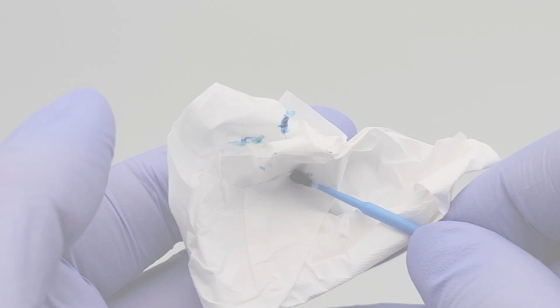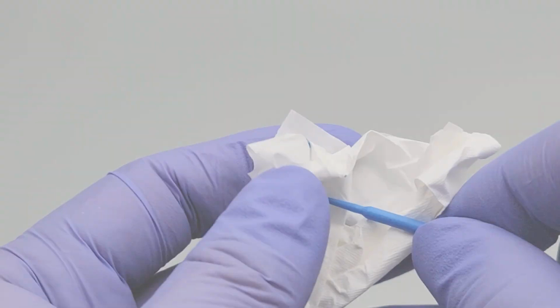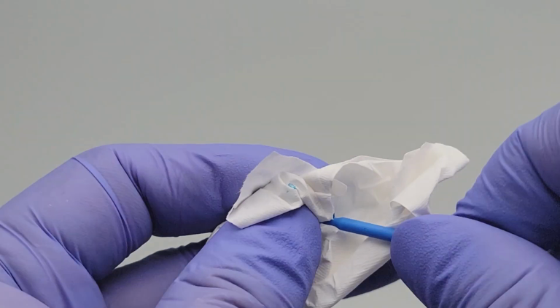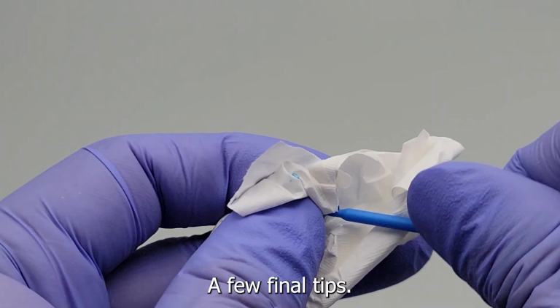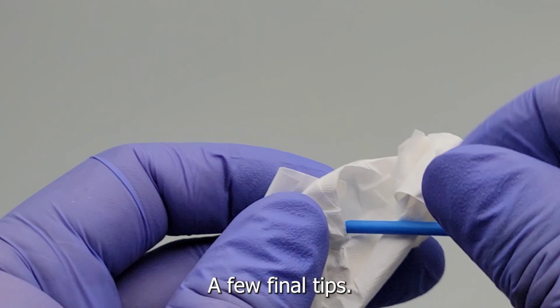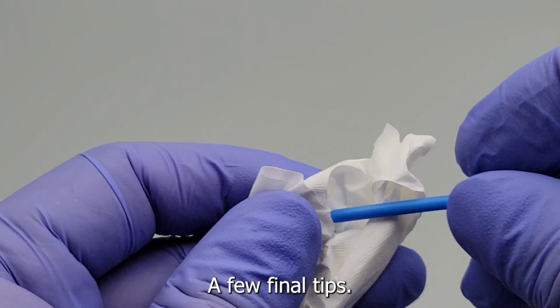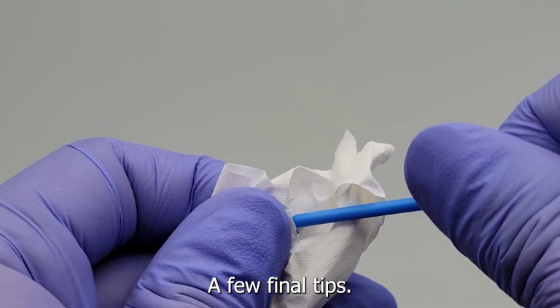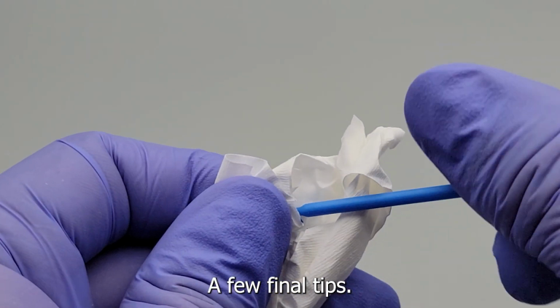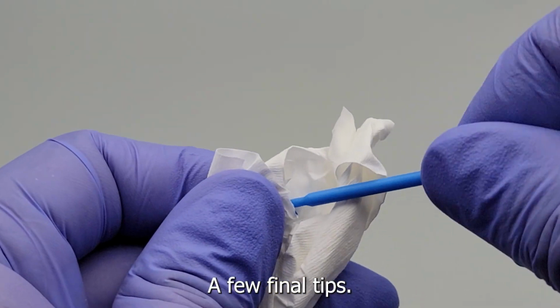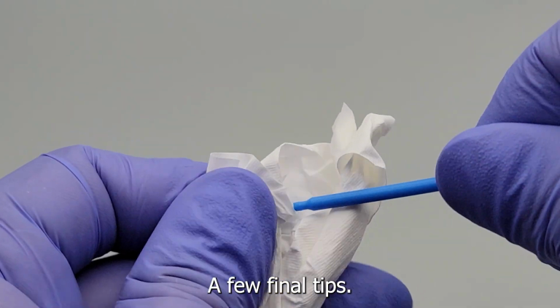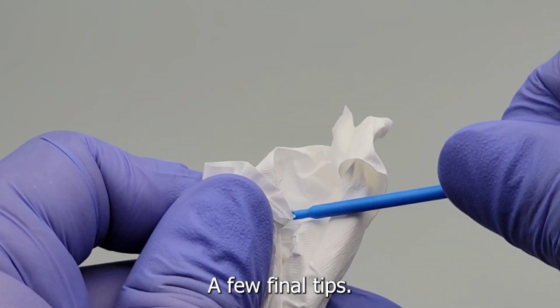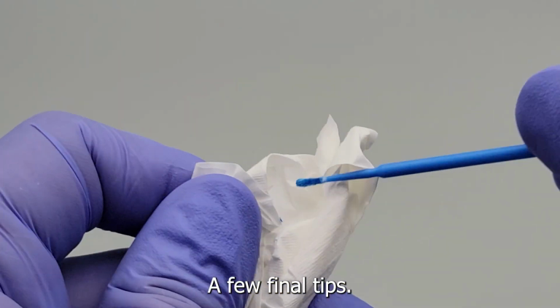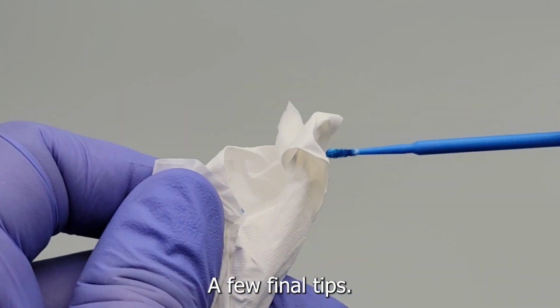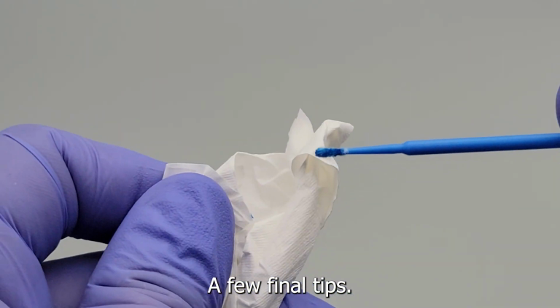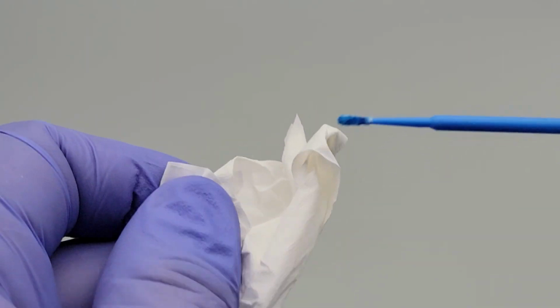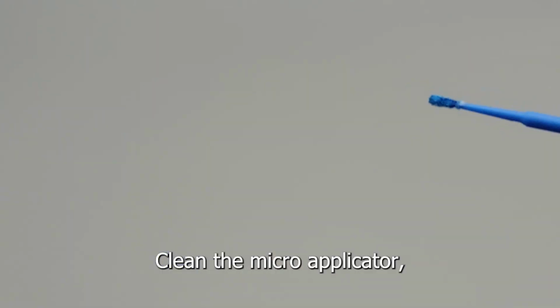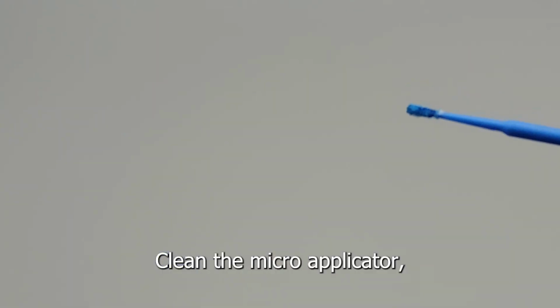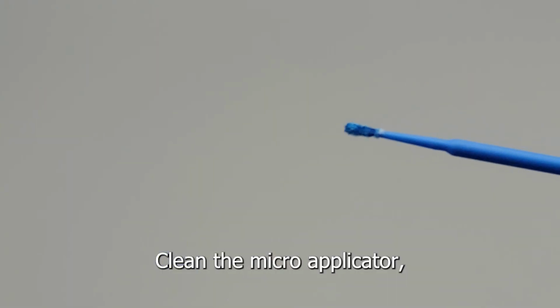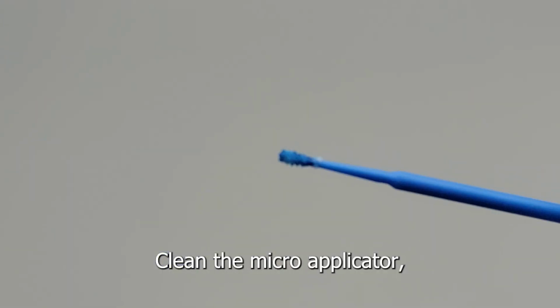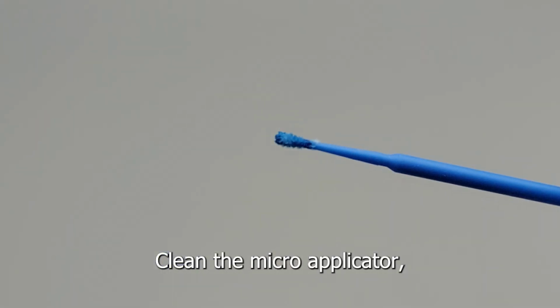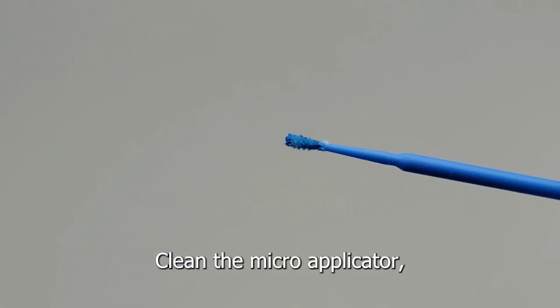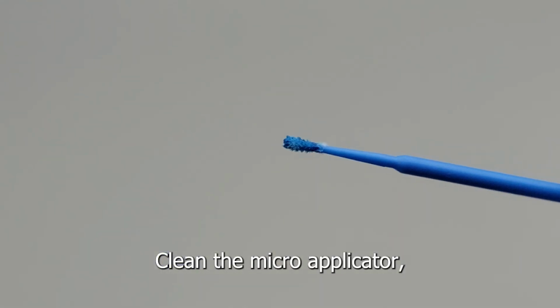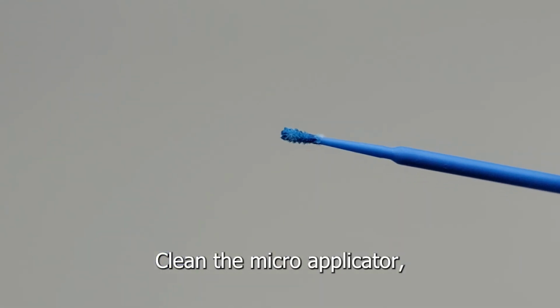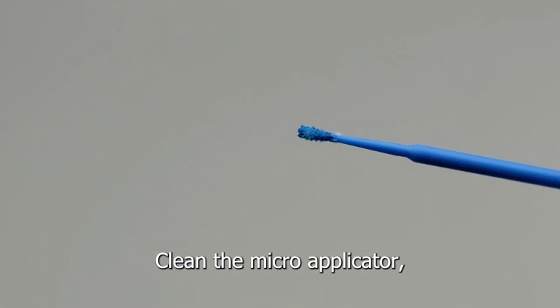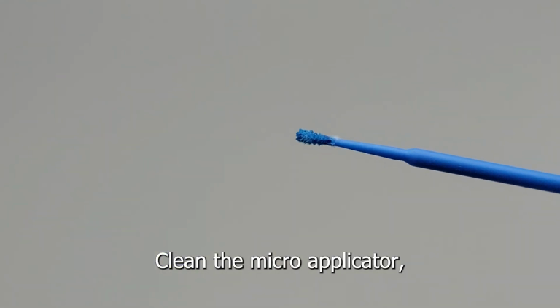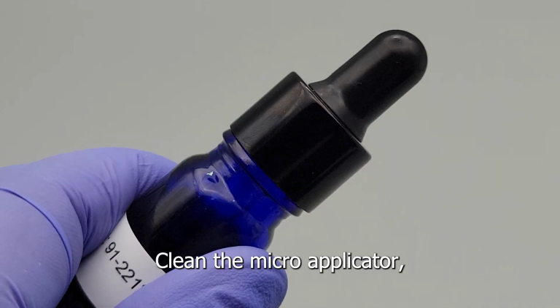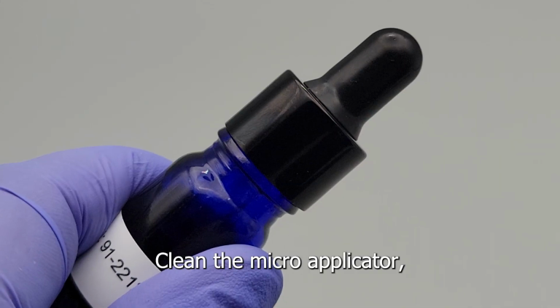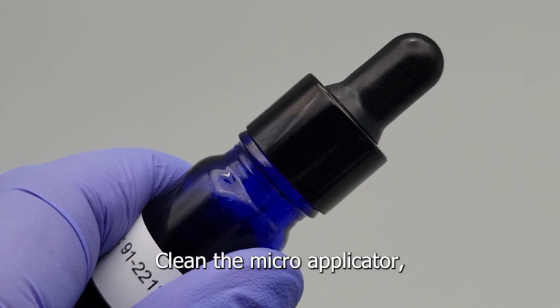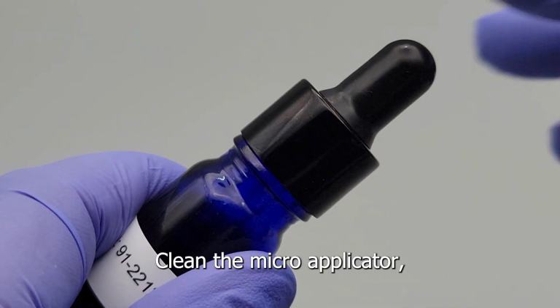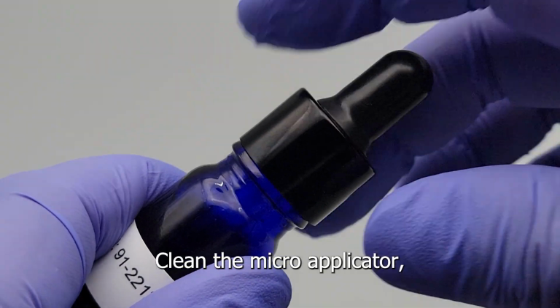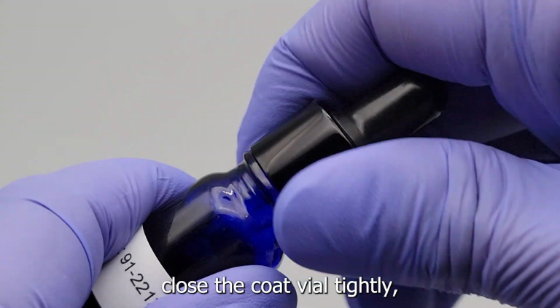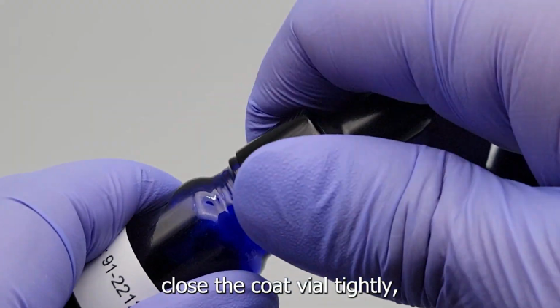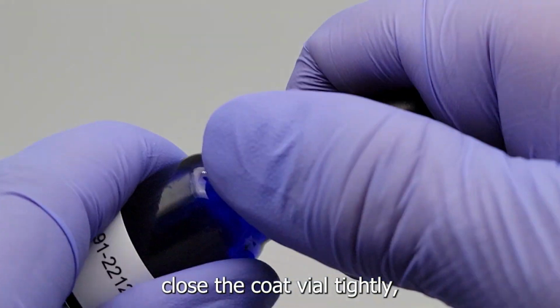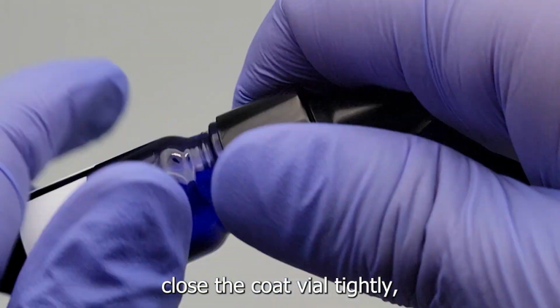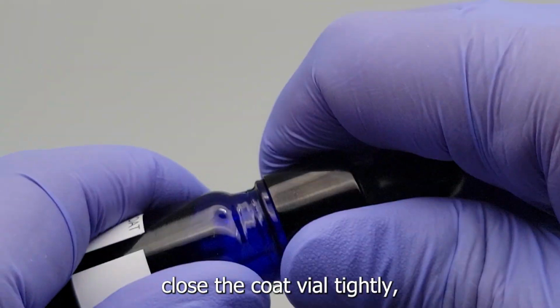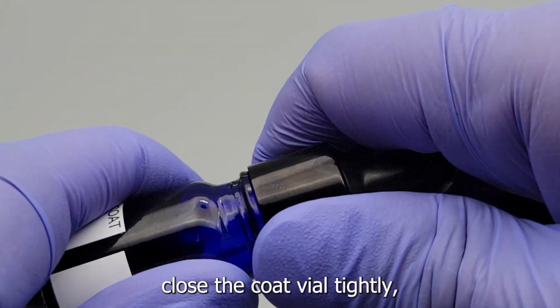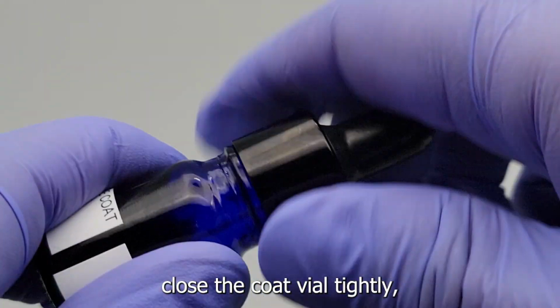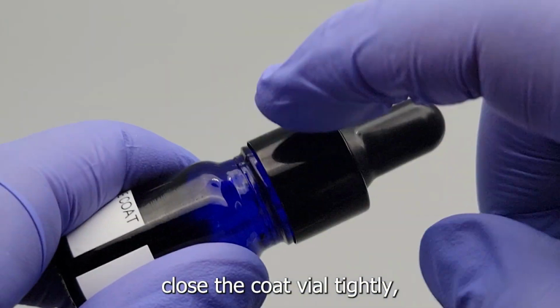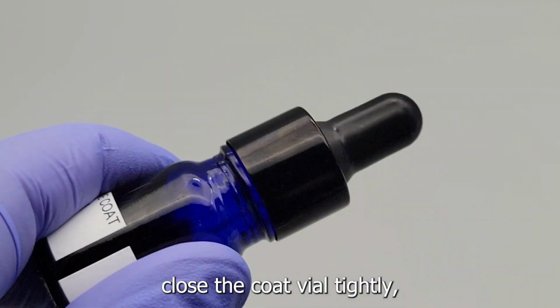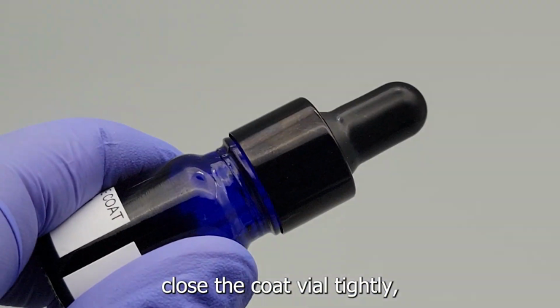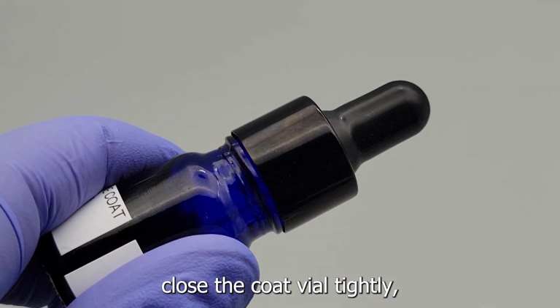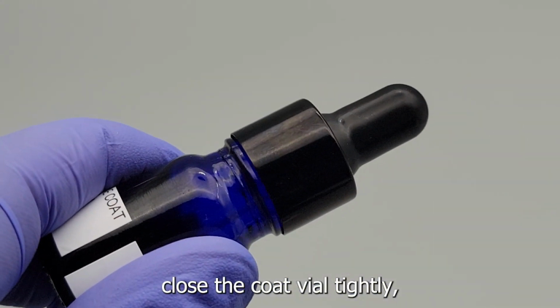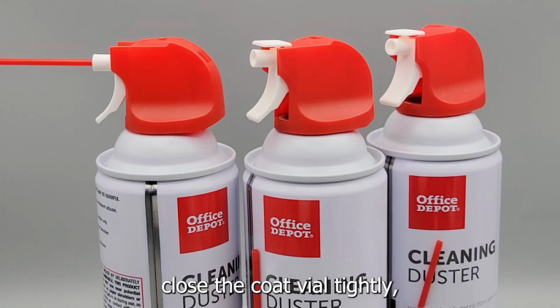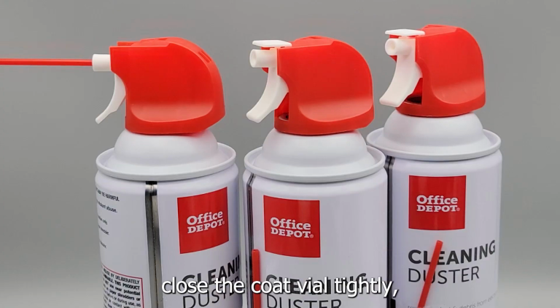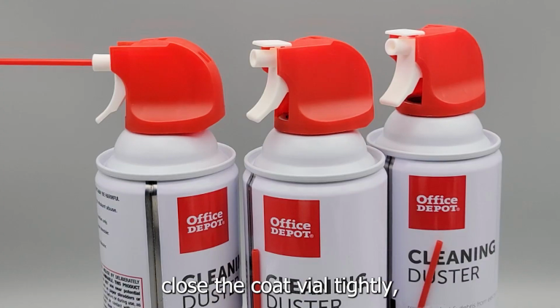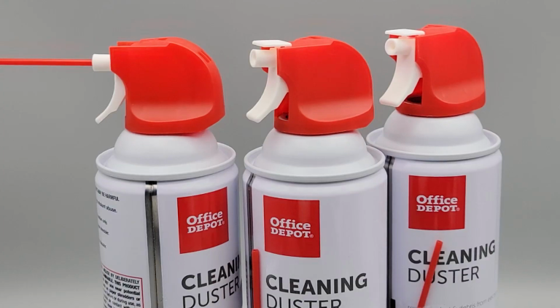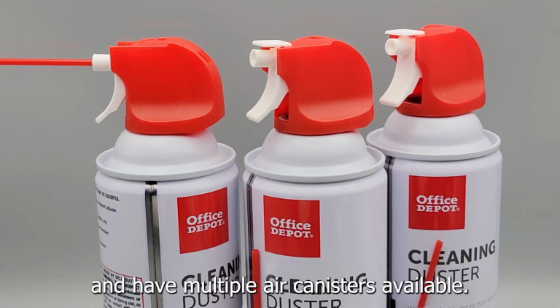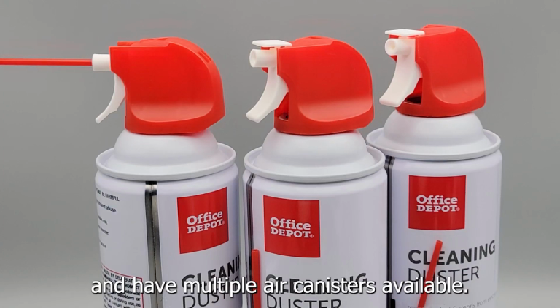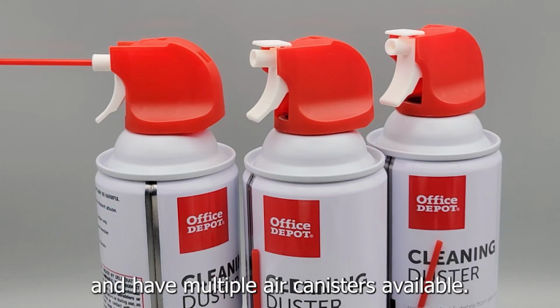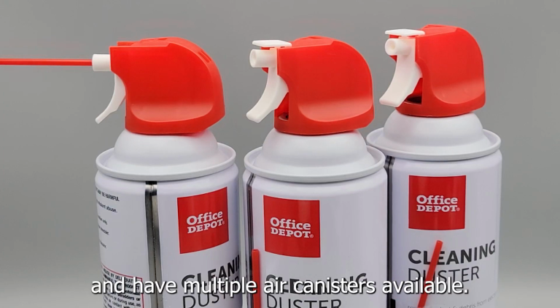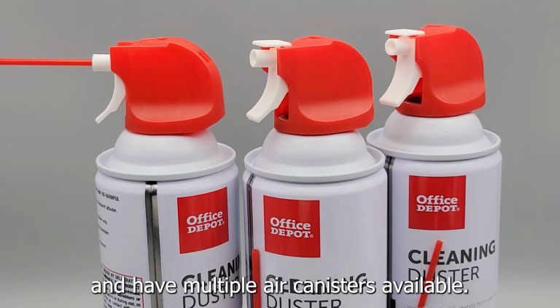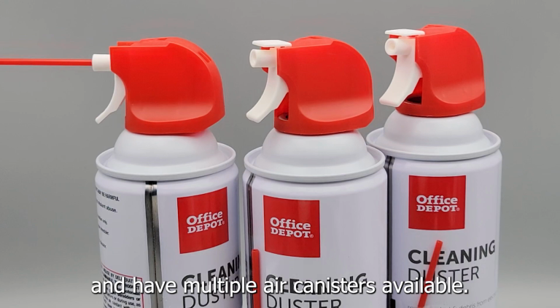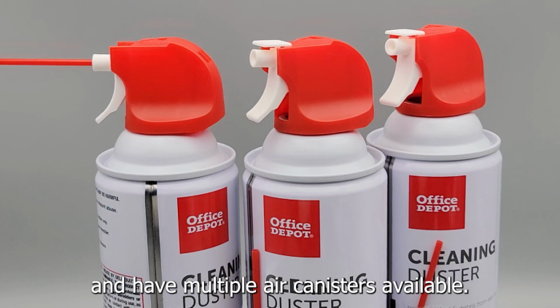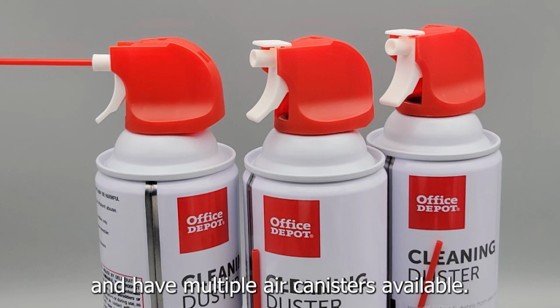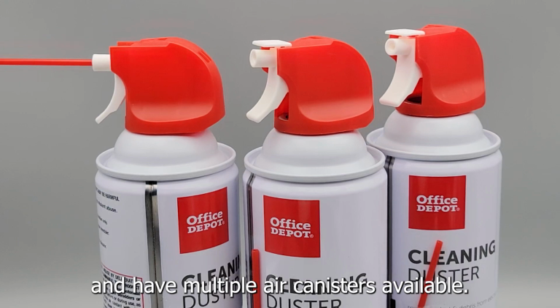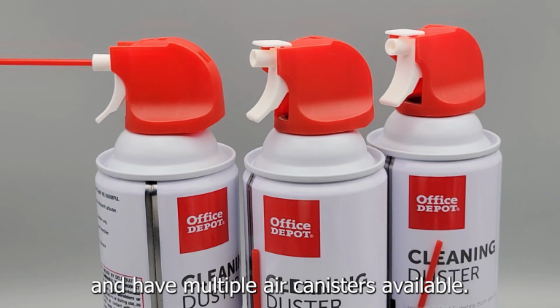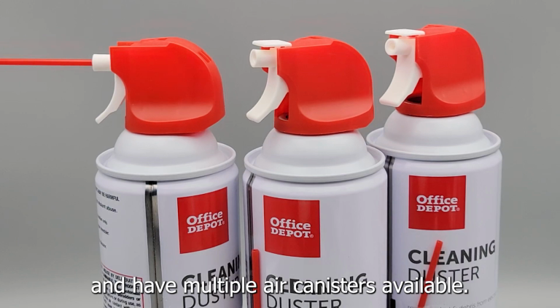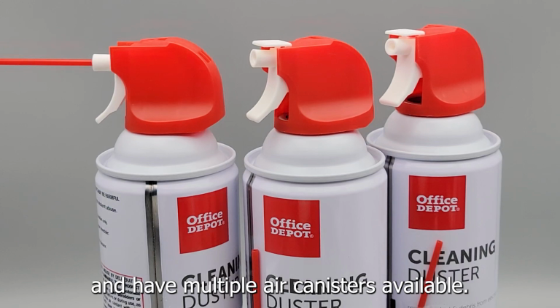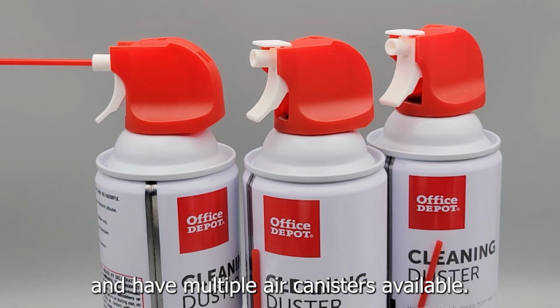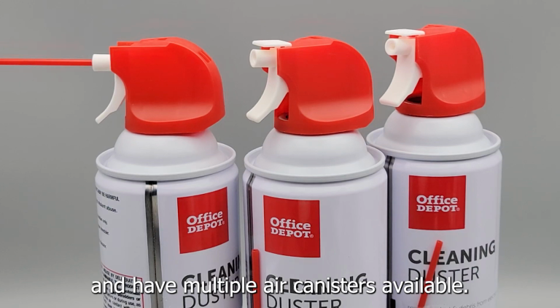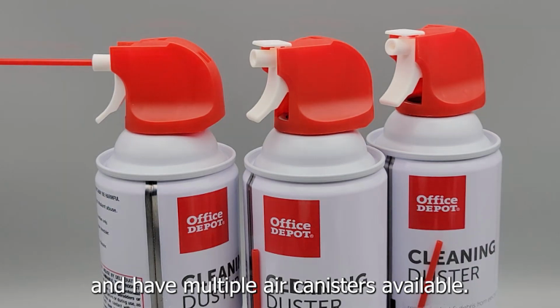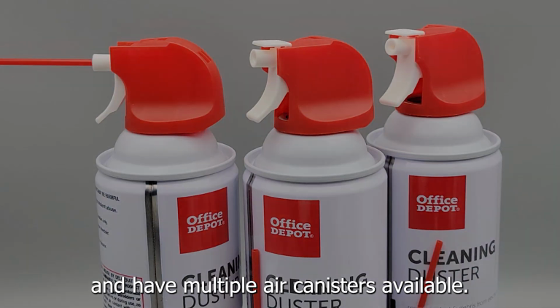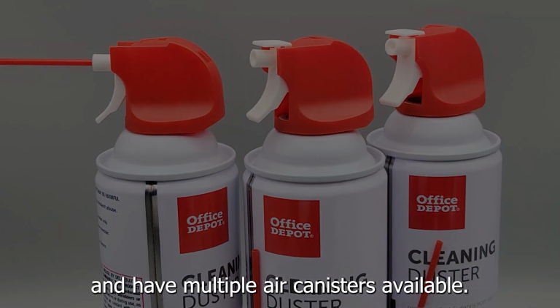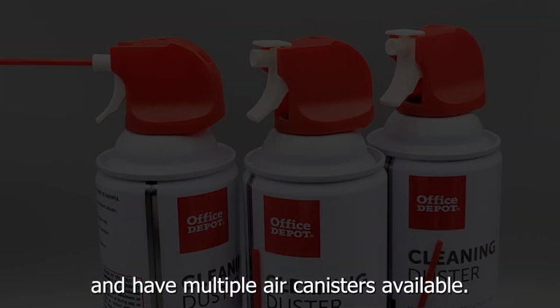A few final tips: clean the micro applicator, close the coat vial tightly, and have multiple air canisters available.